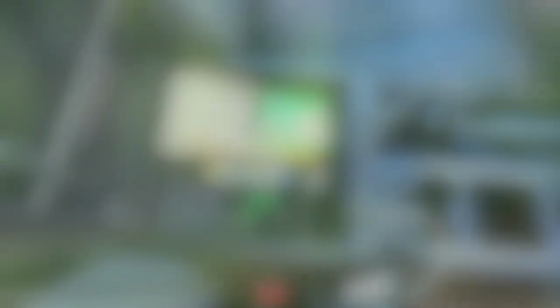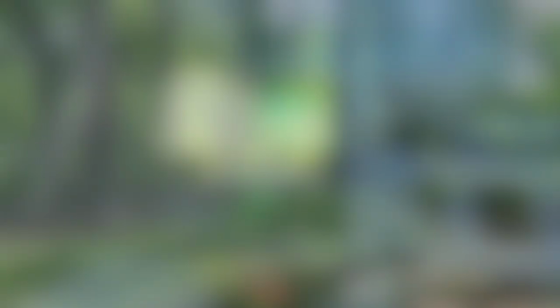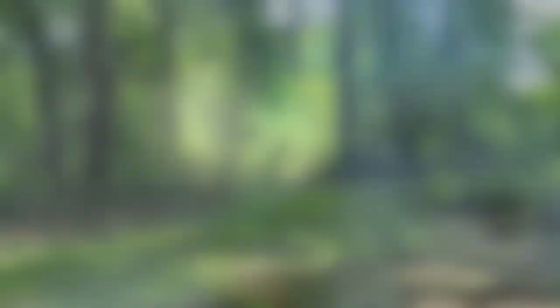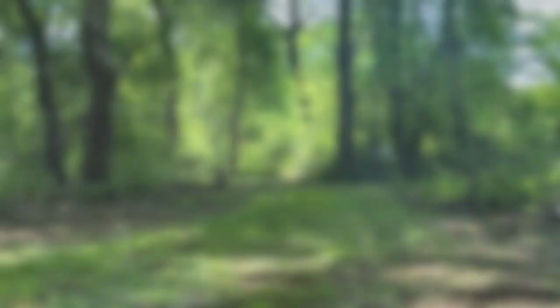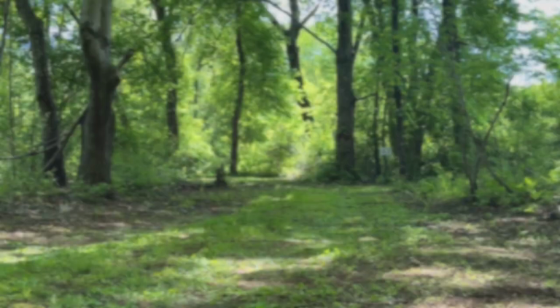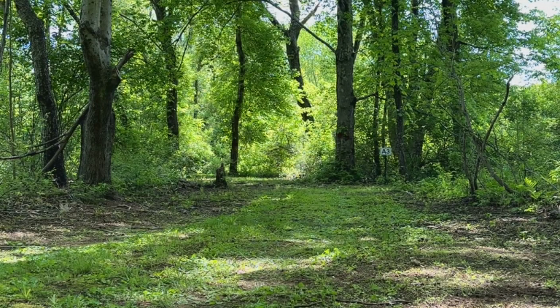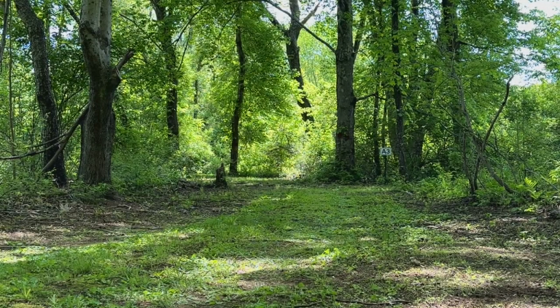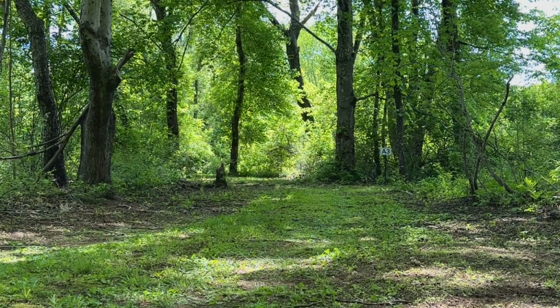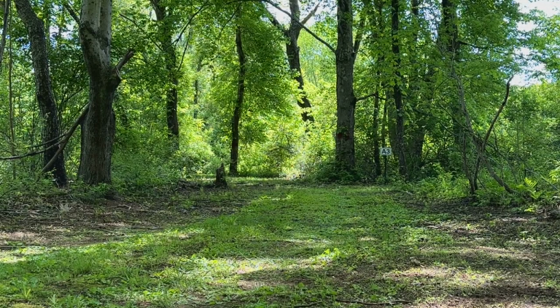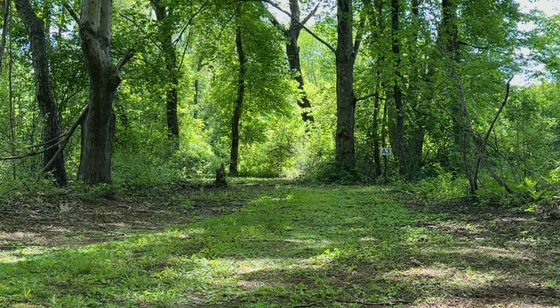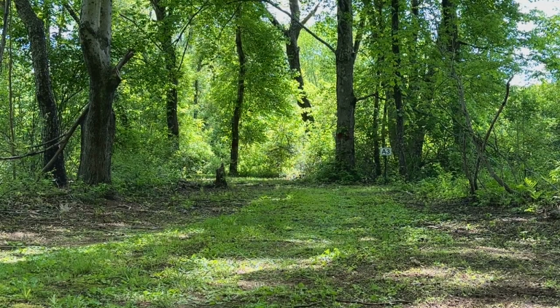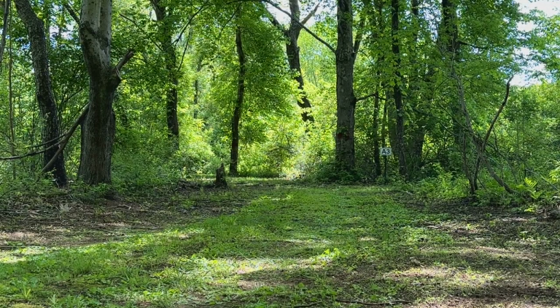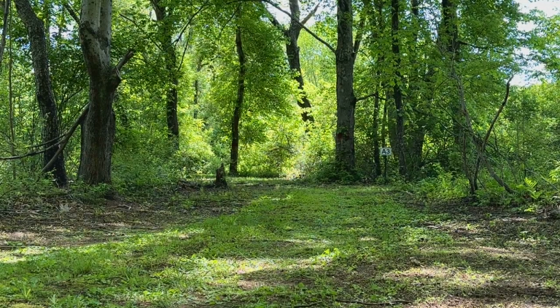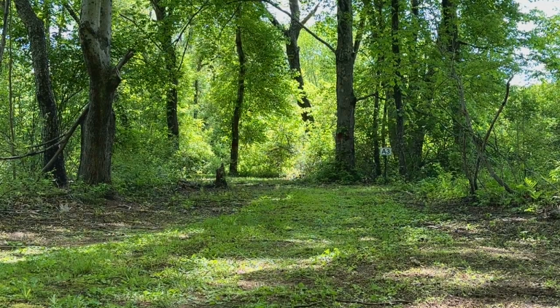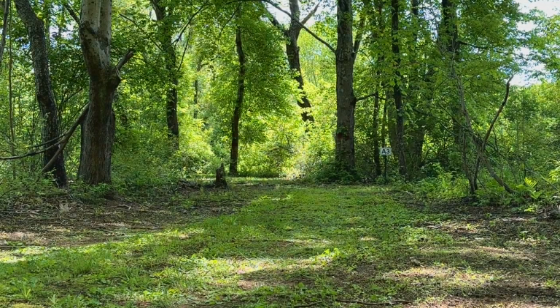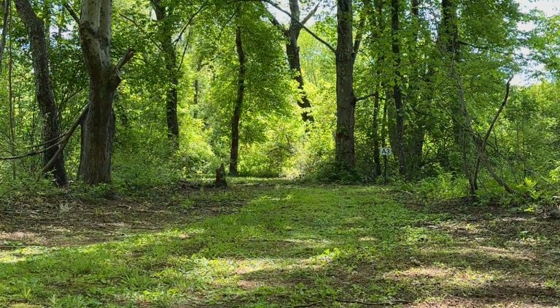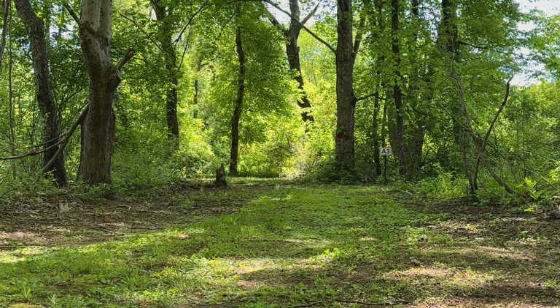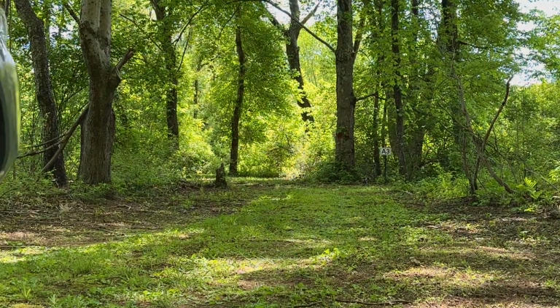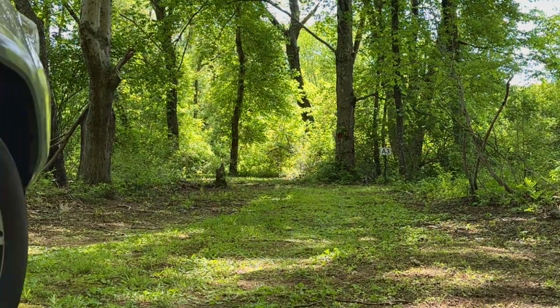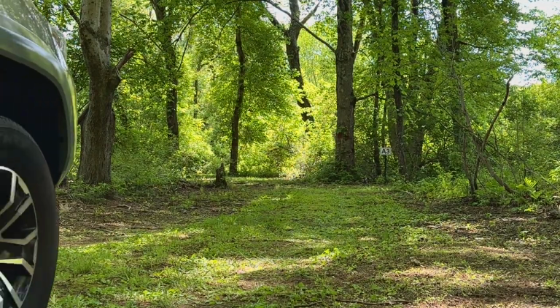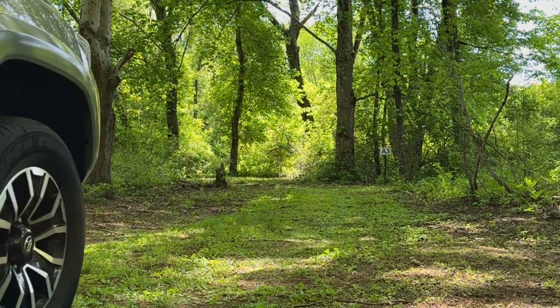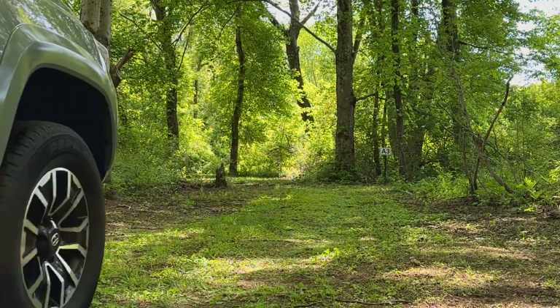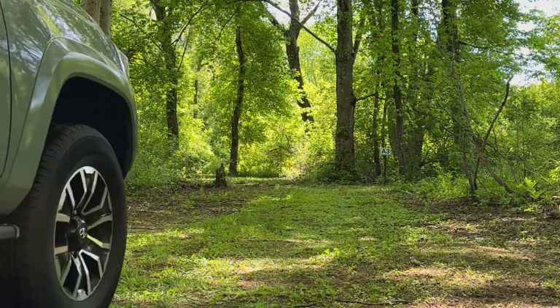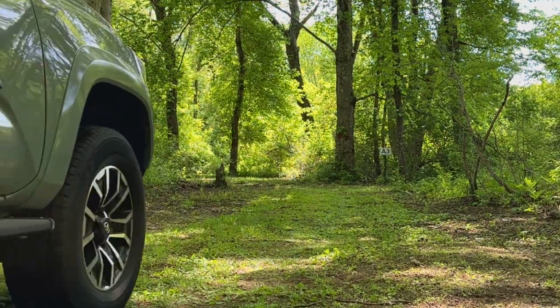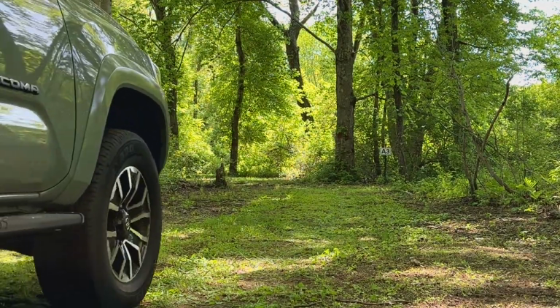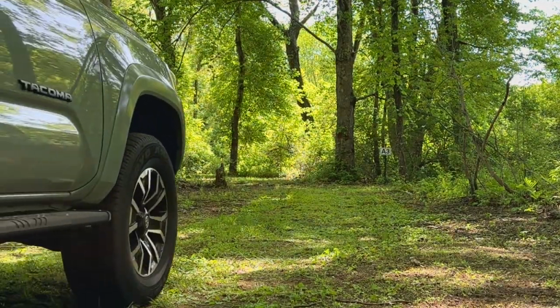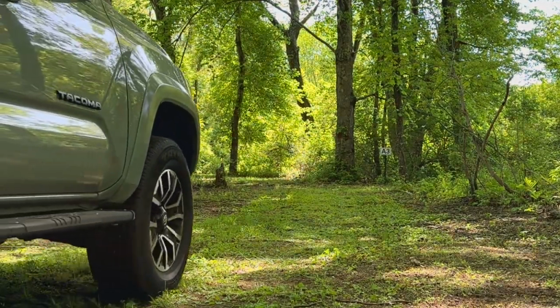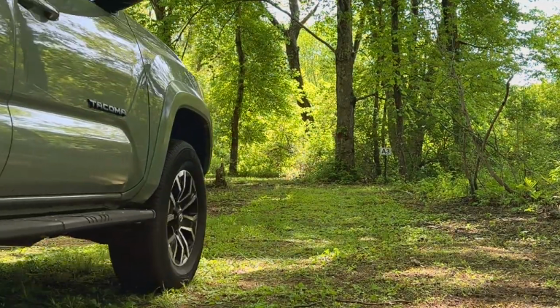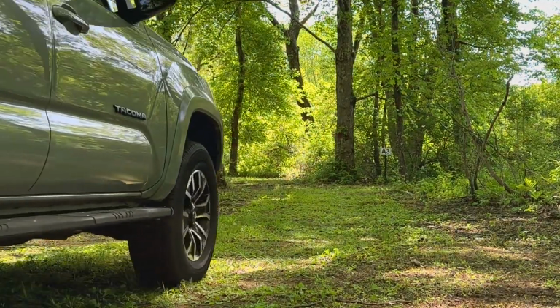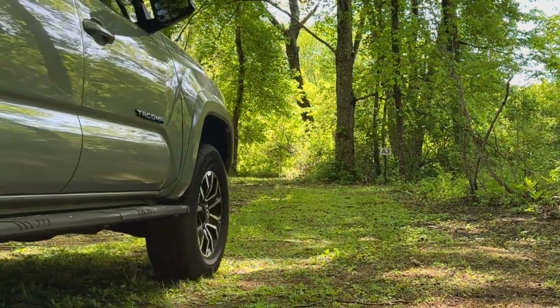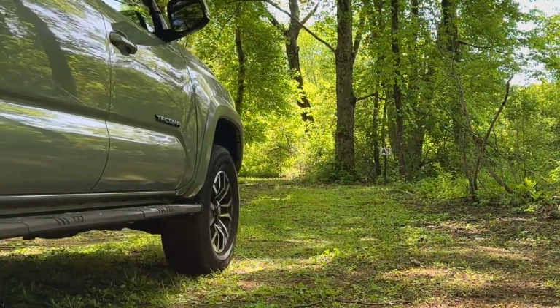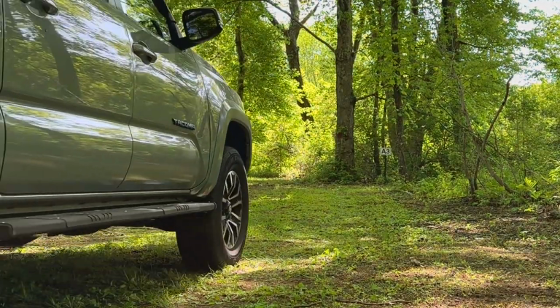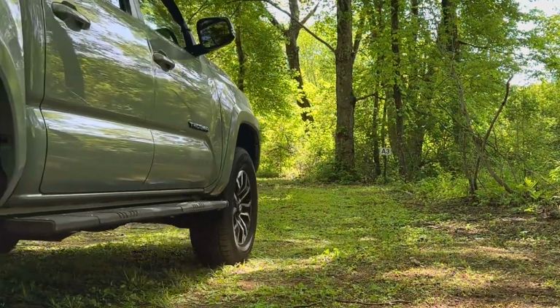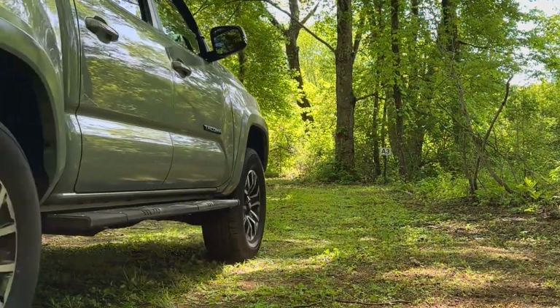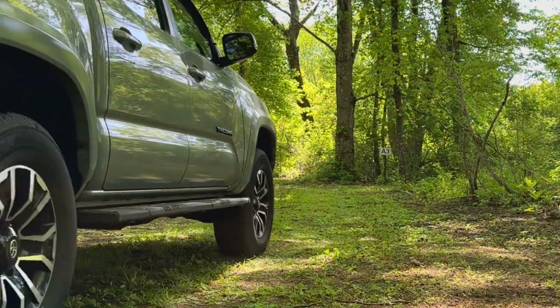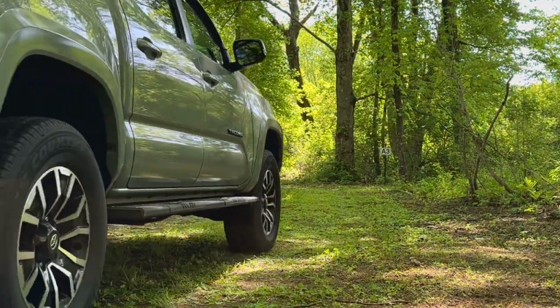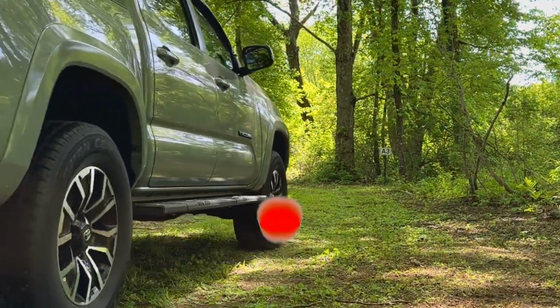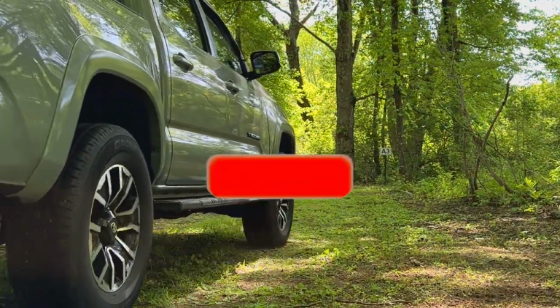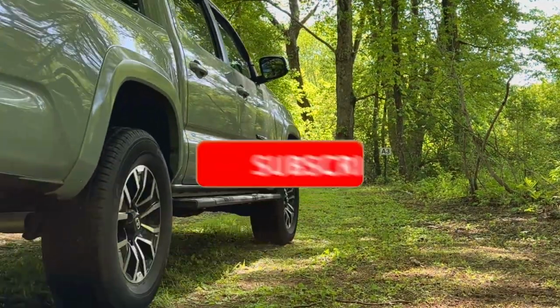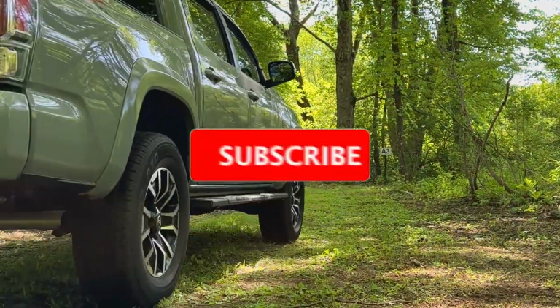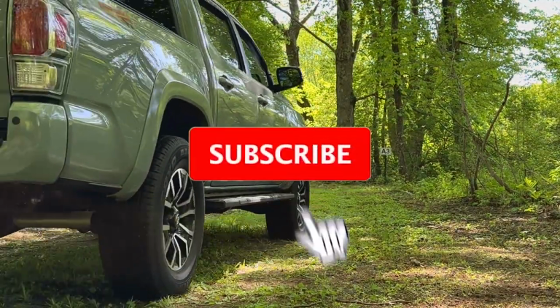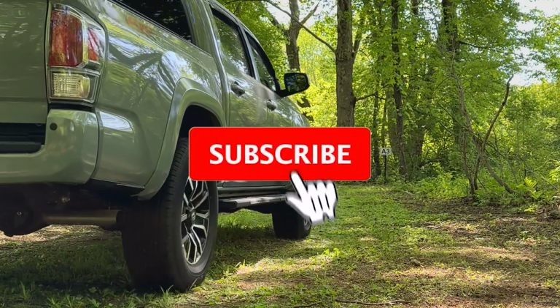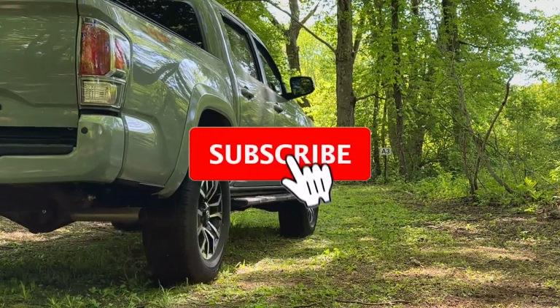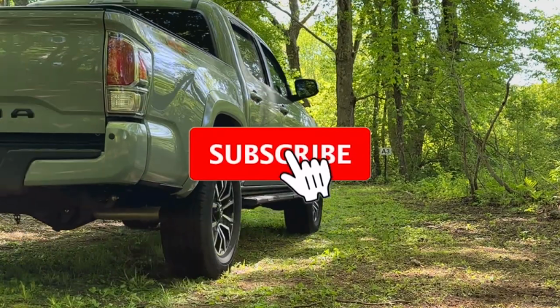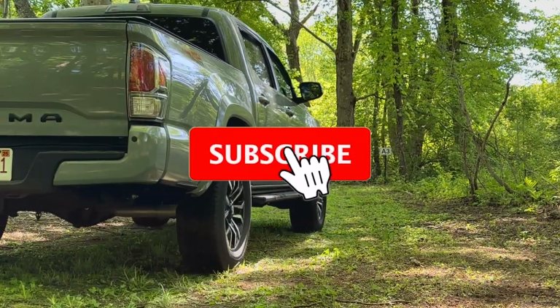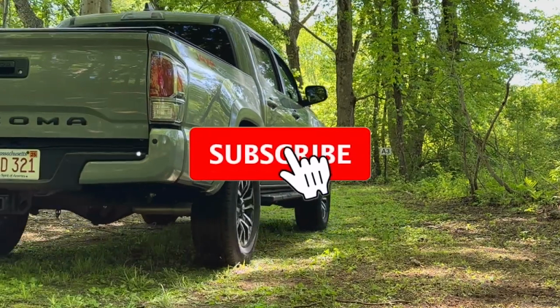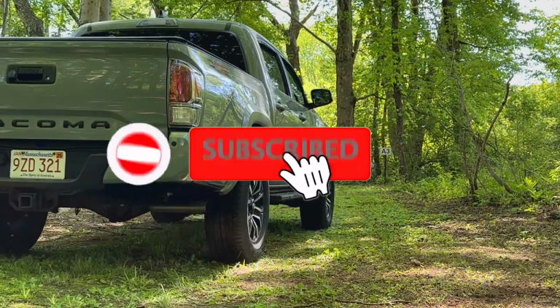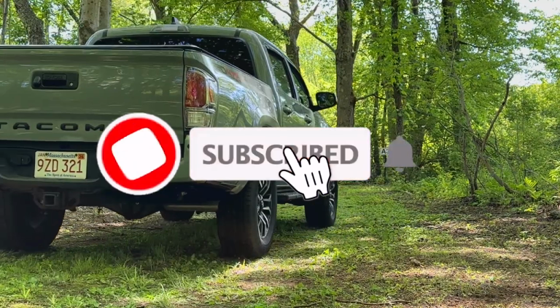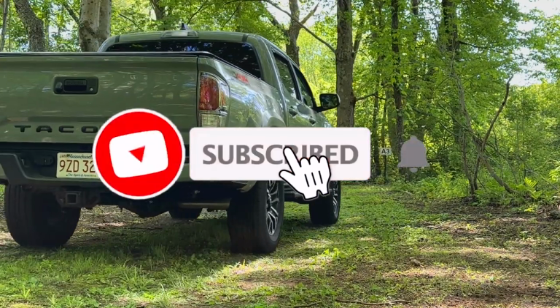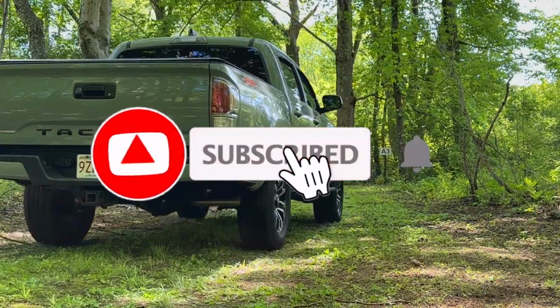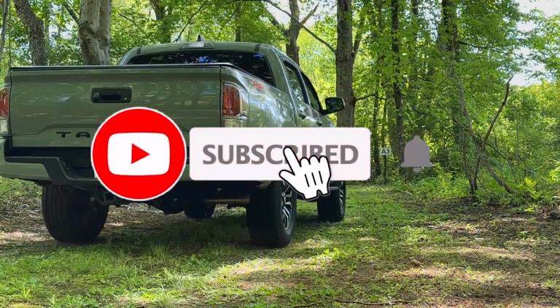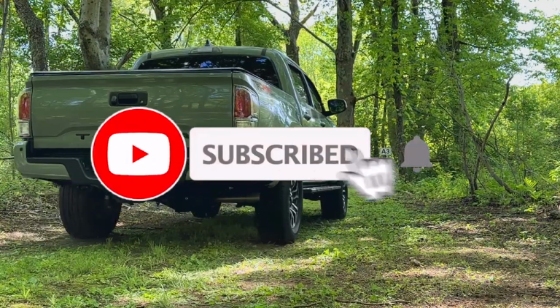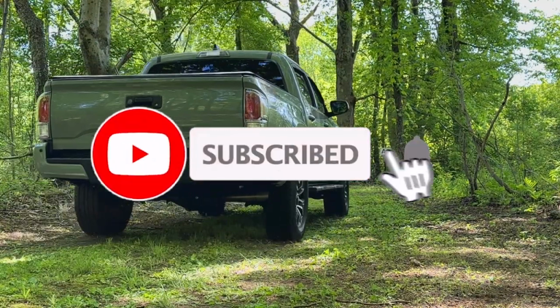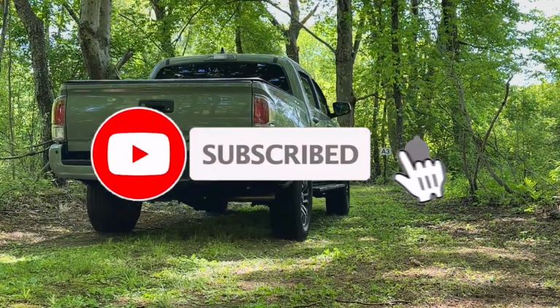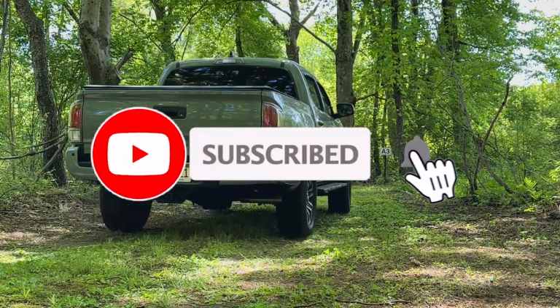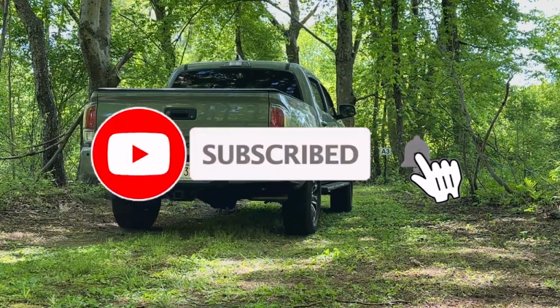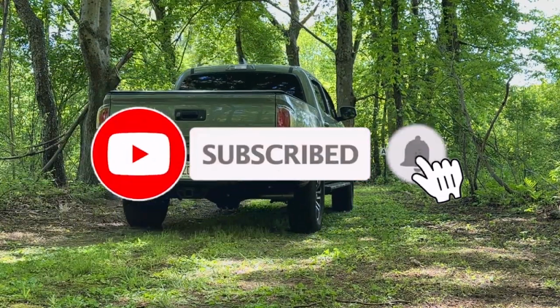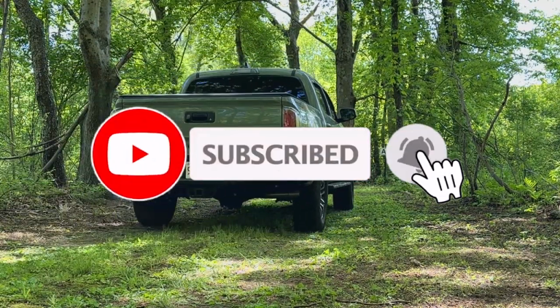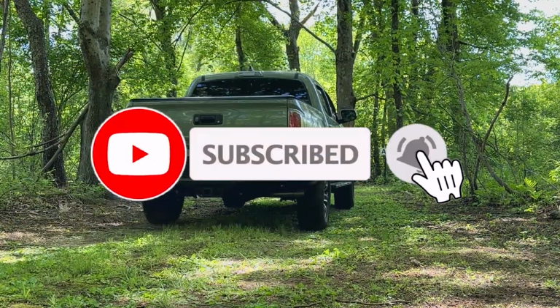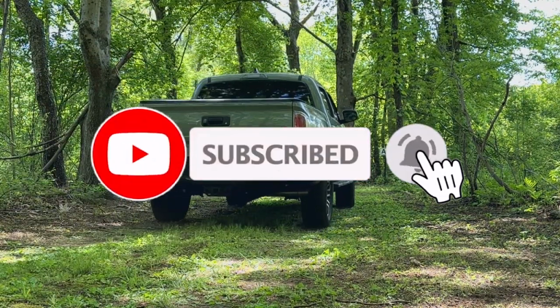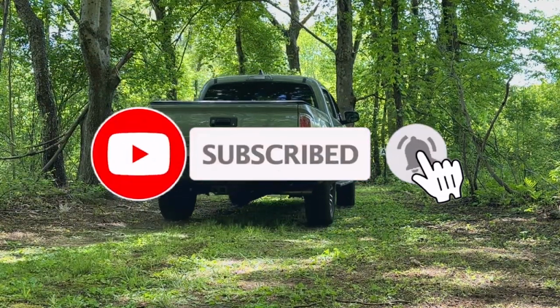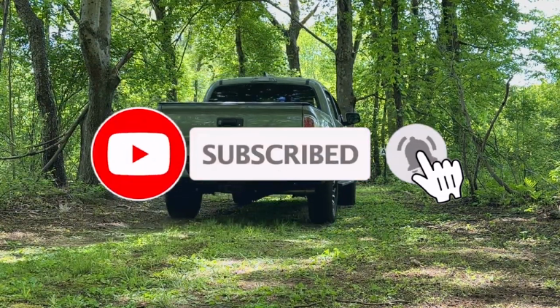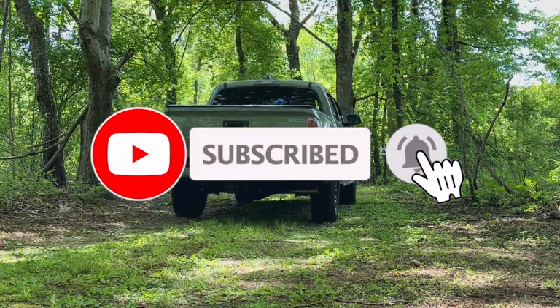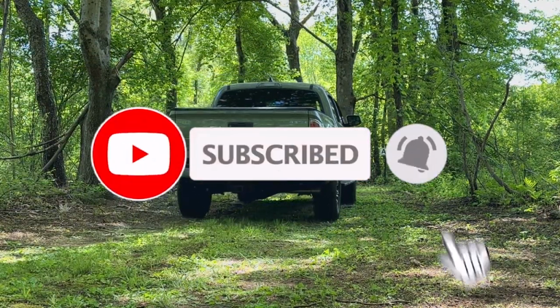Thanks for watching my video. If you haven't done so already, please don't forget to subscribe to stay in the loop. Until next time.